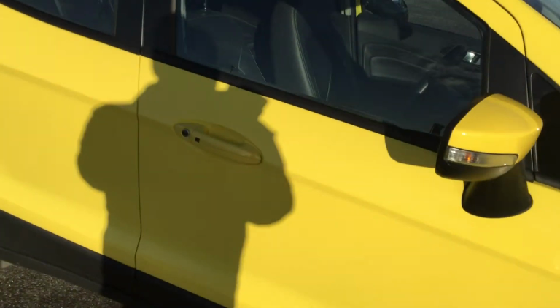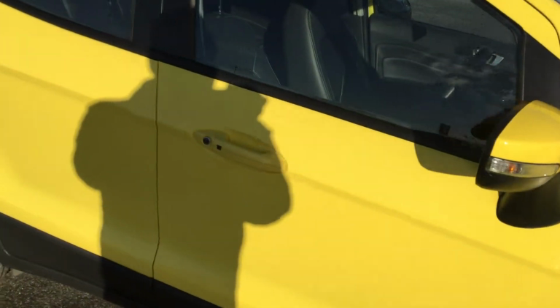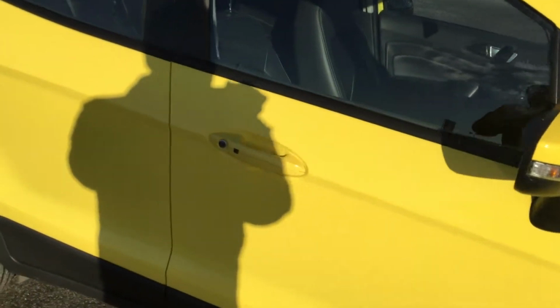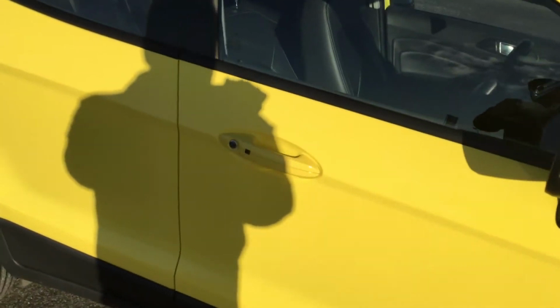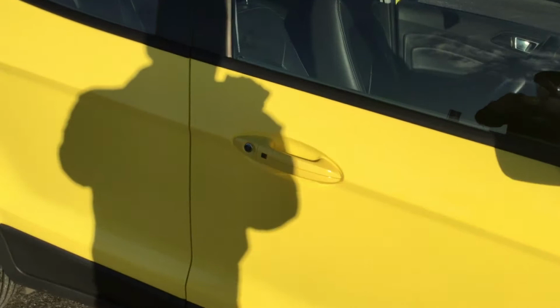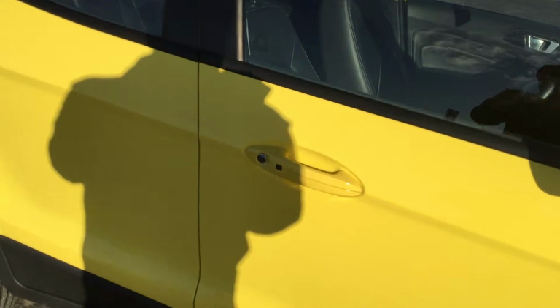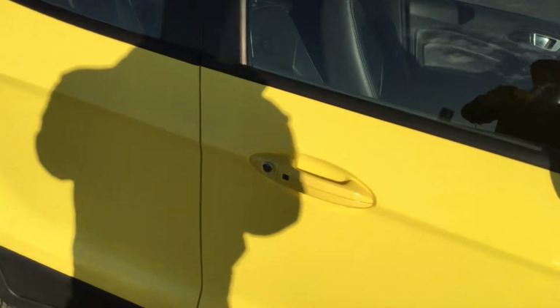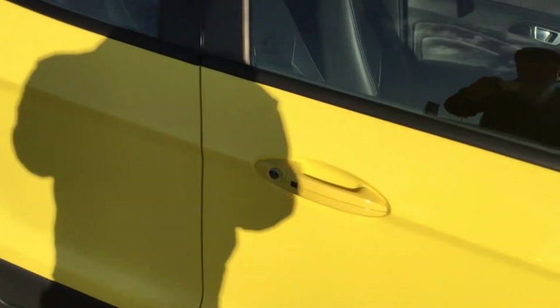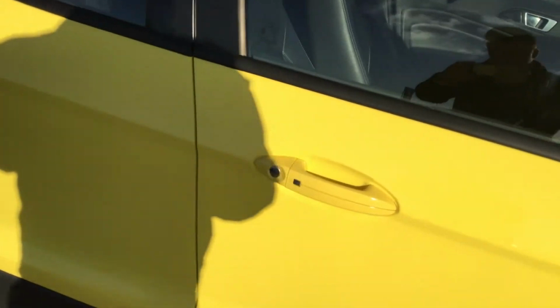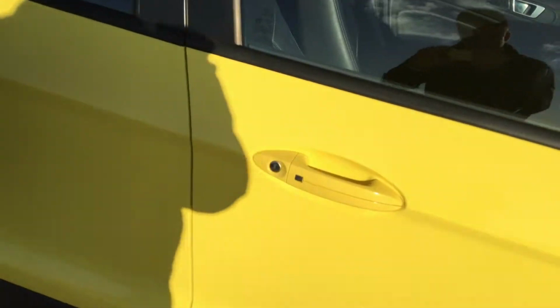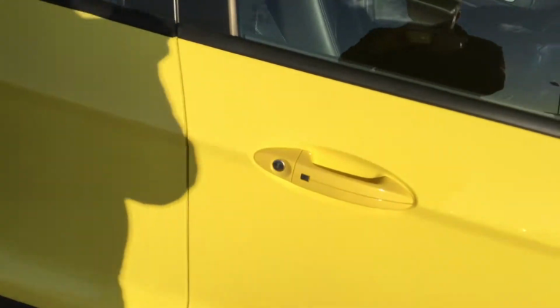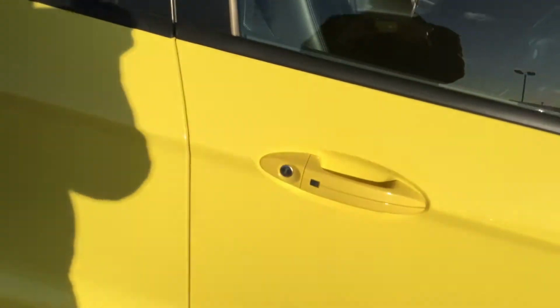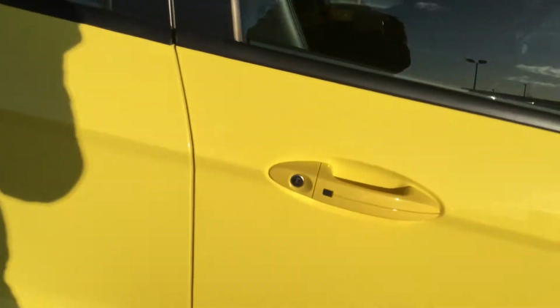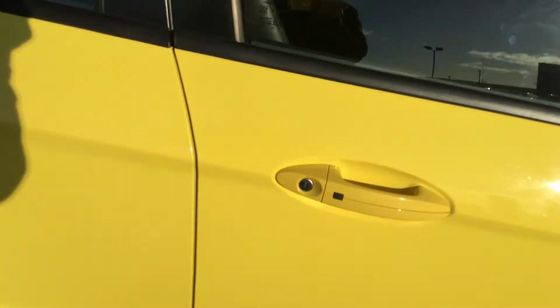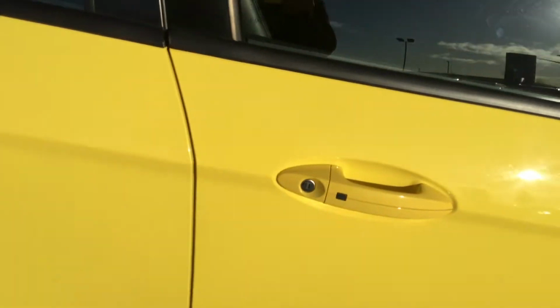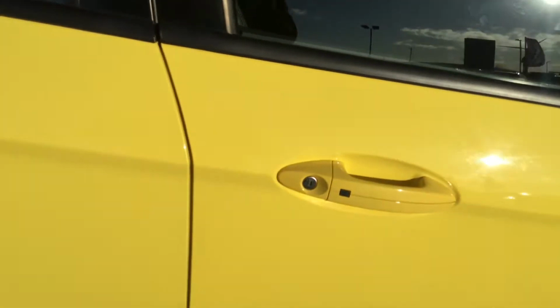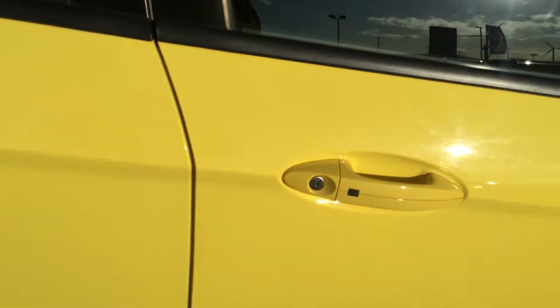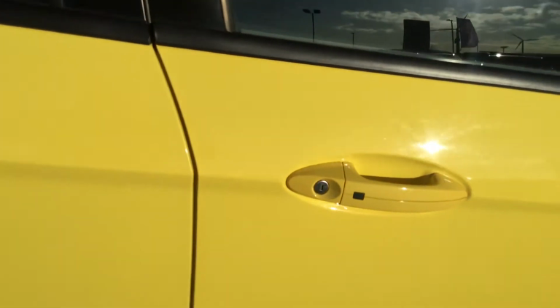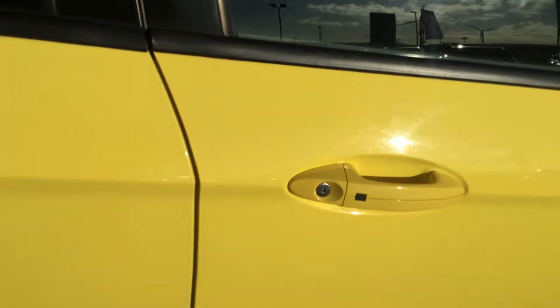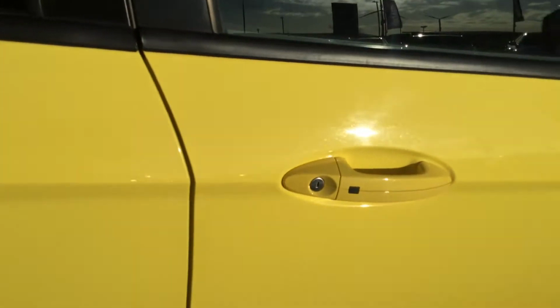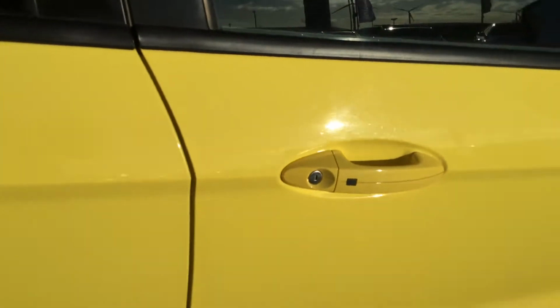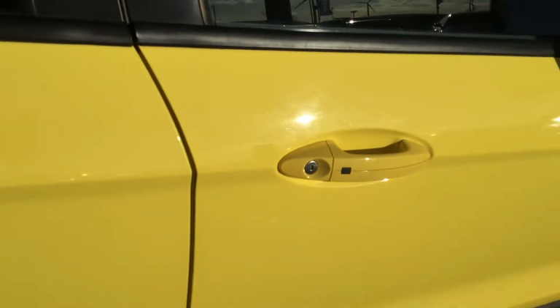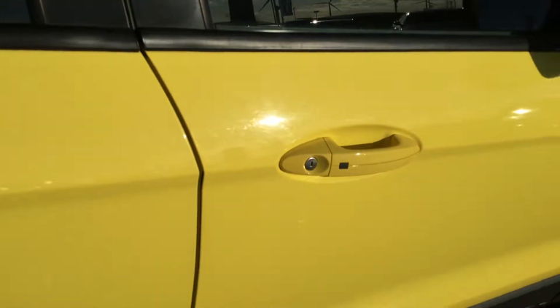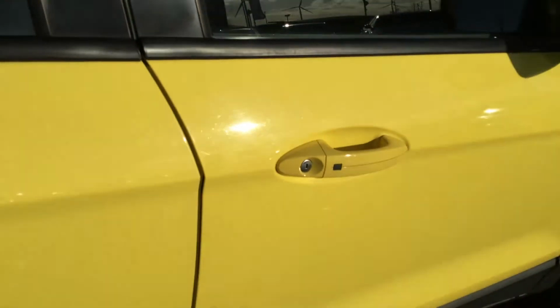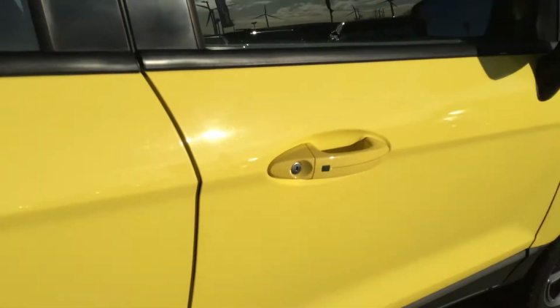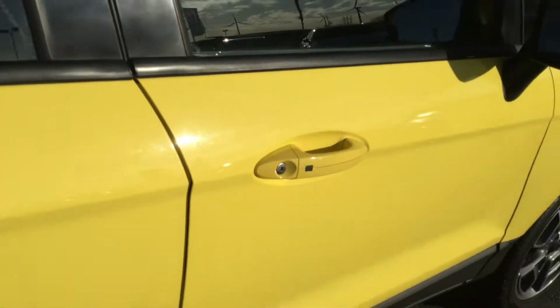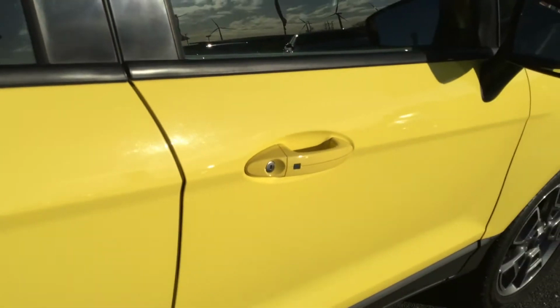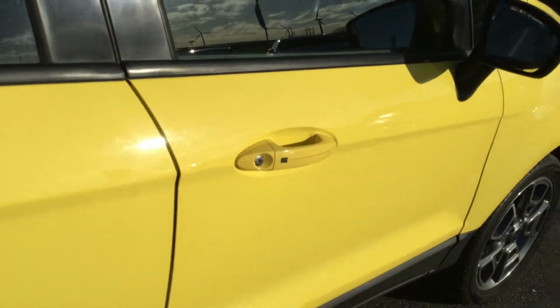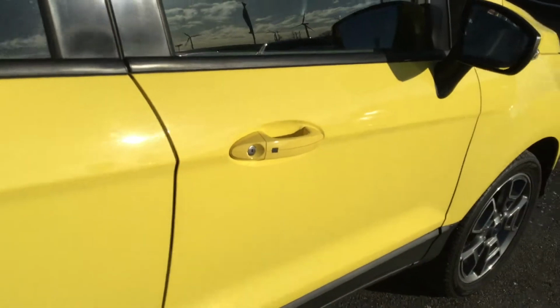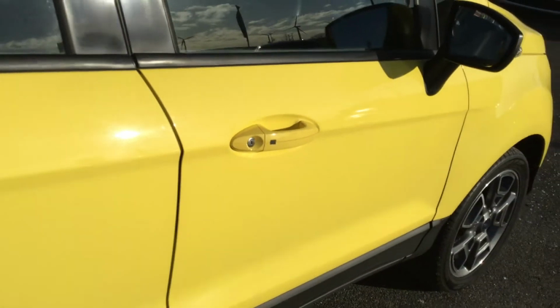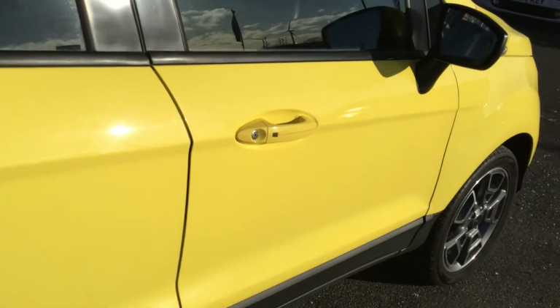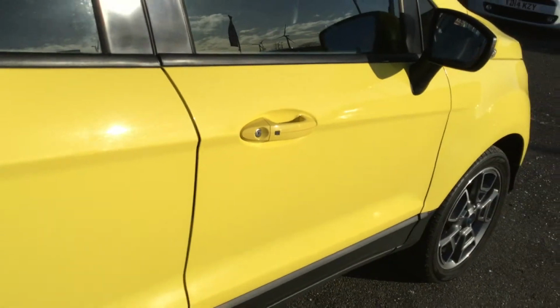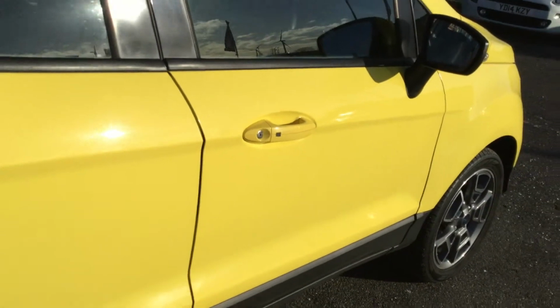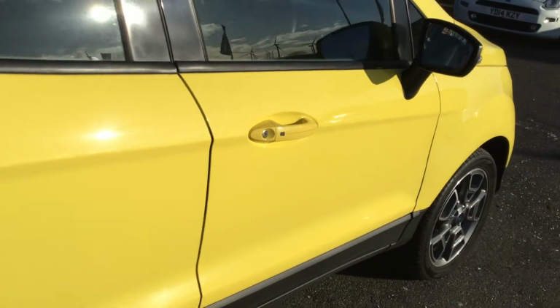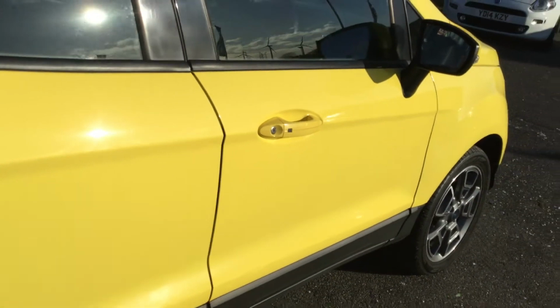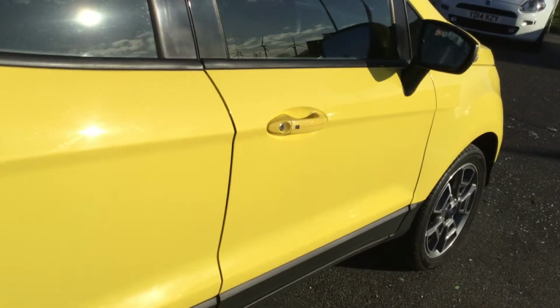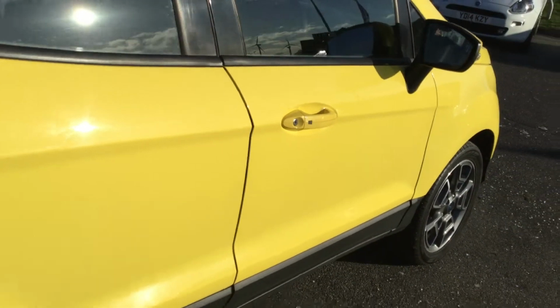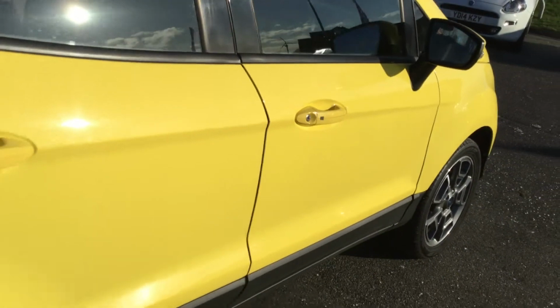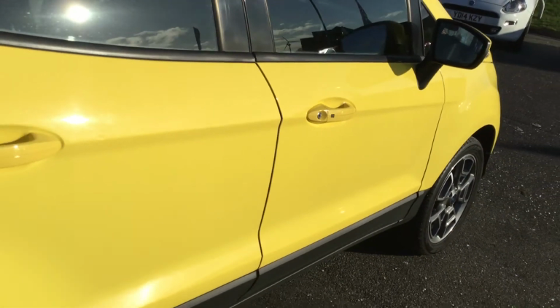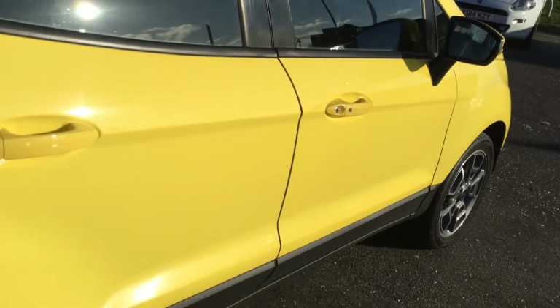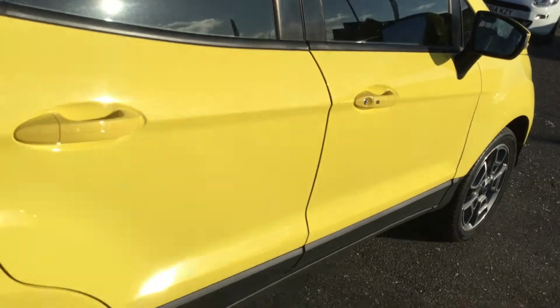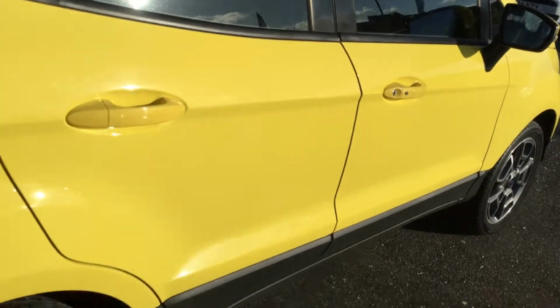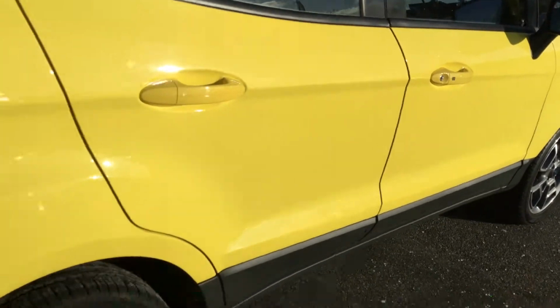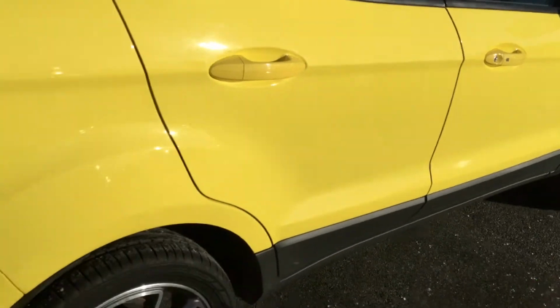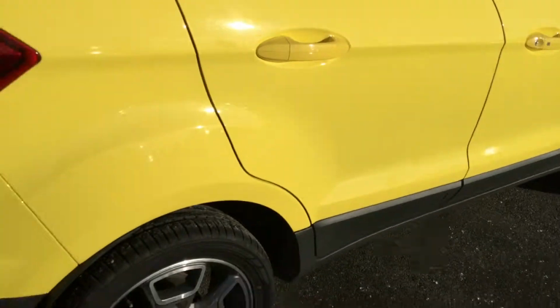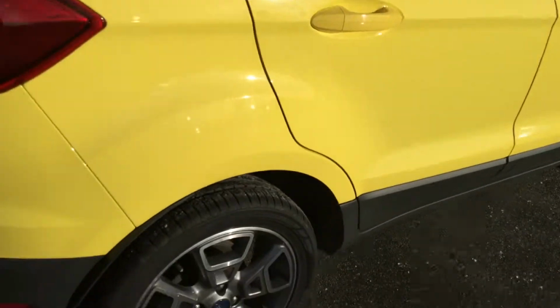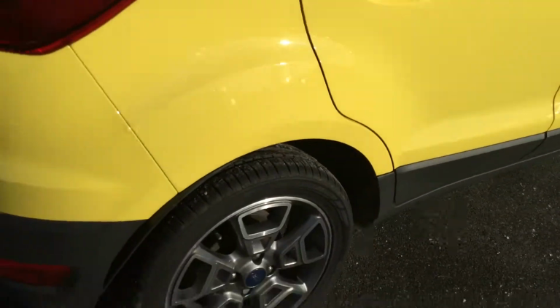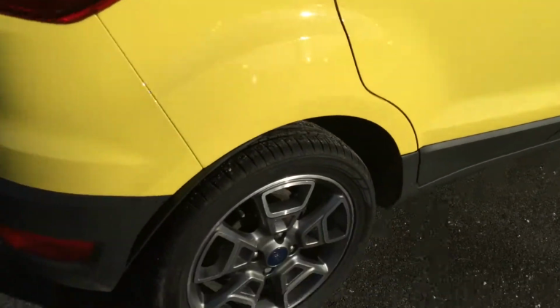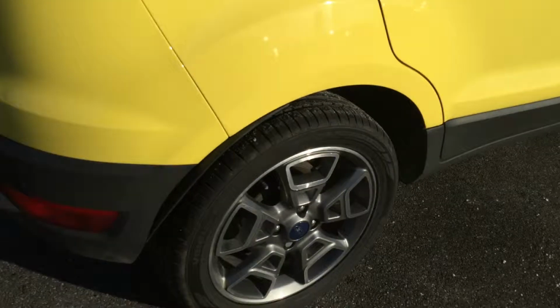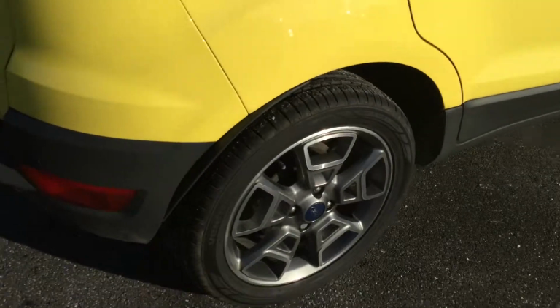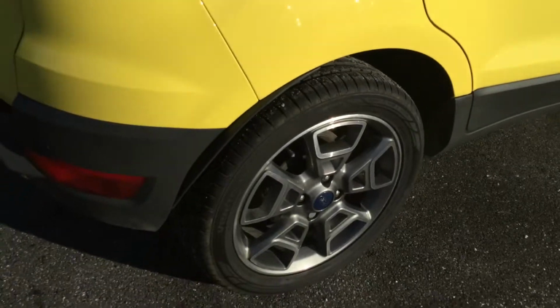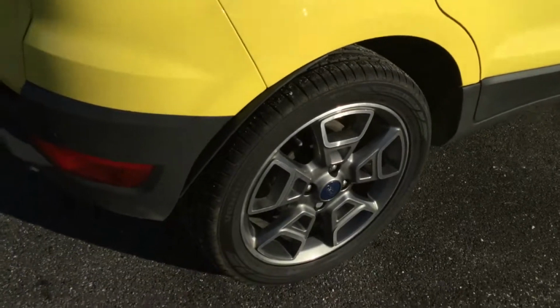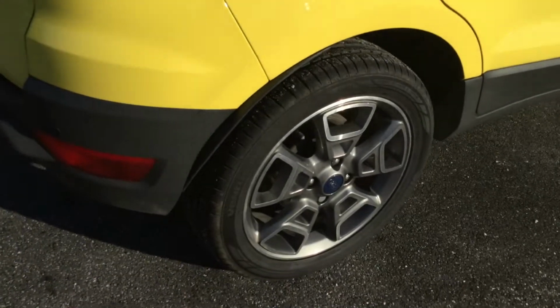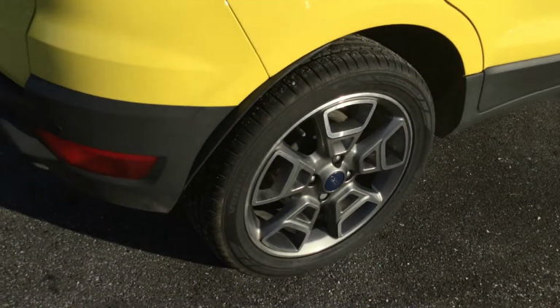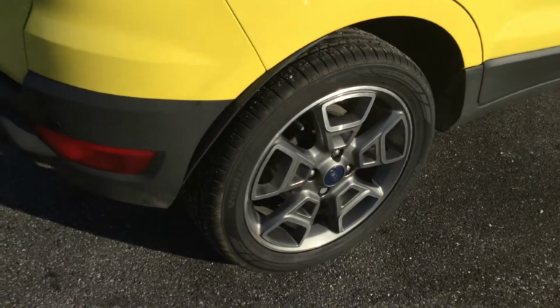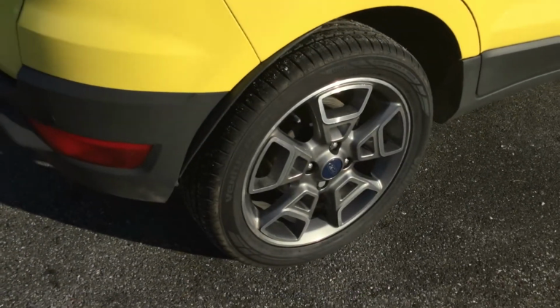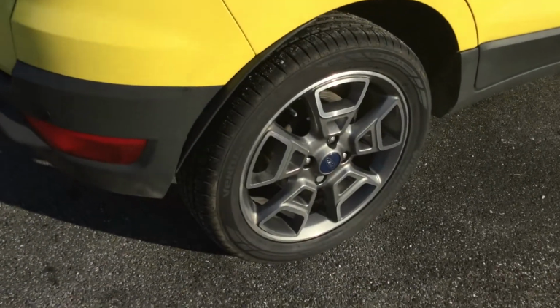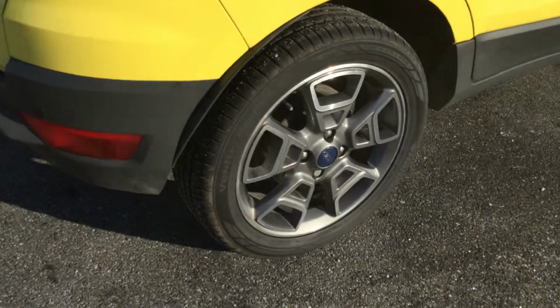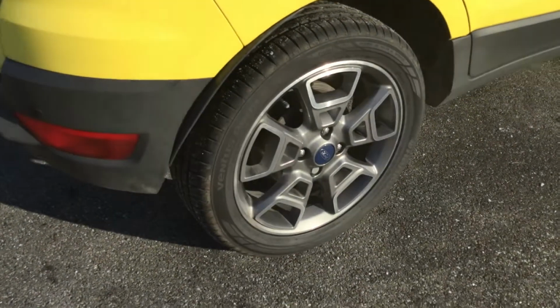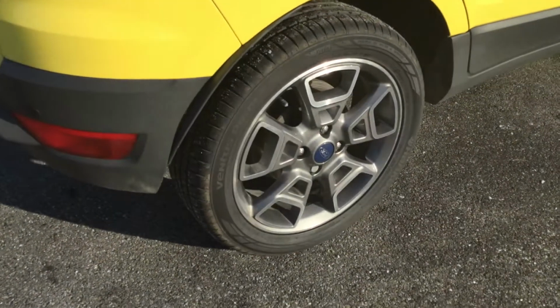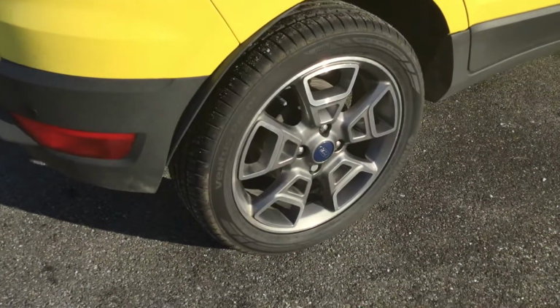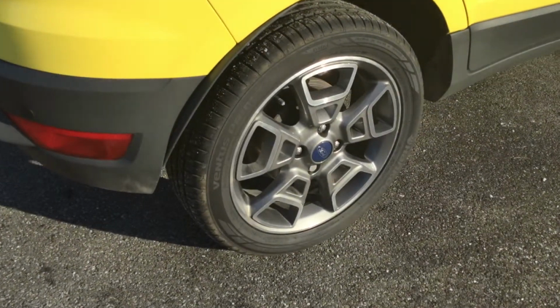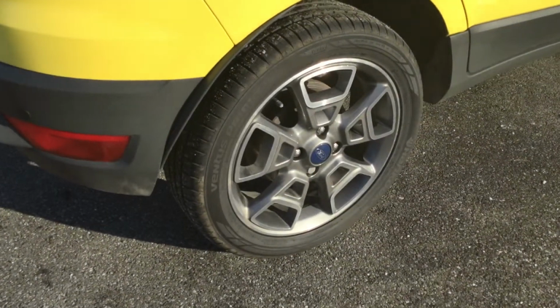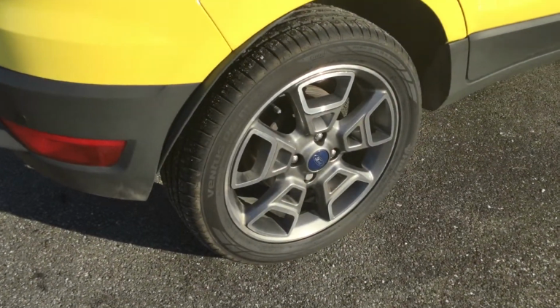We've got the keyless entry system, so as long as the key is near the car it'll open as soon as you press the black button there. Another unmarked alloy wheel as well.